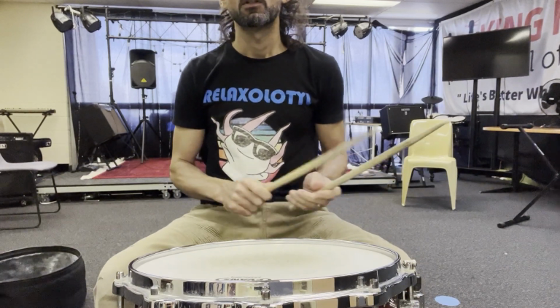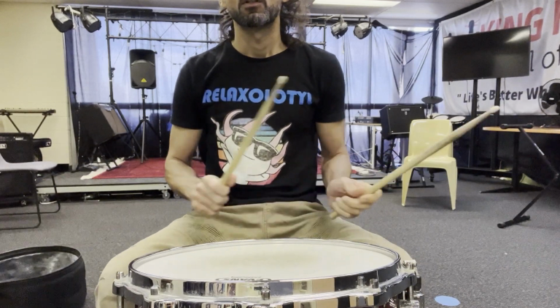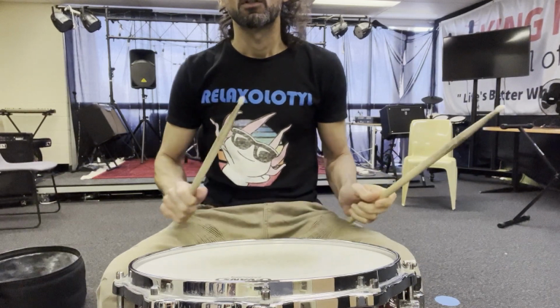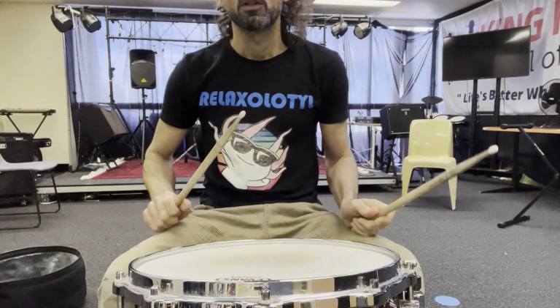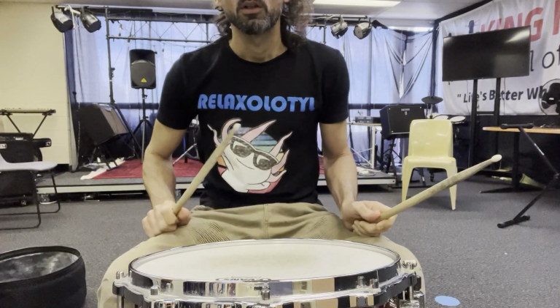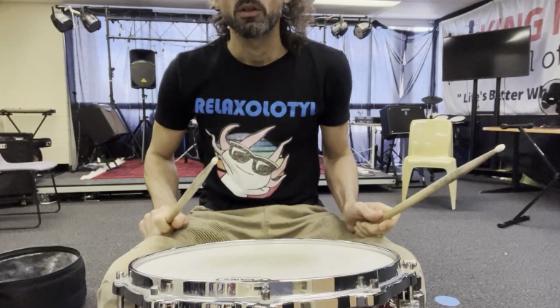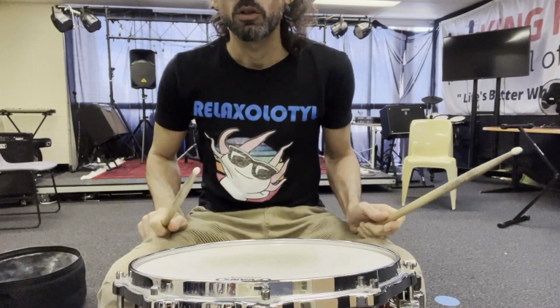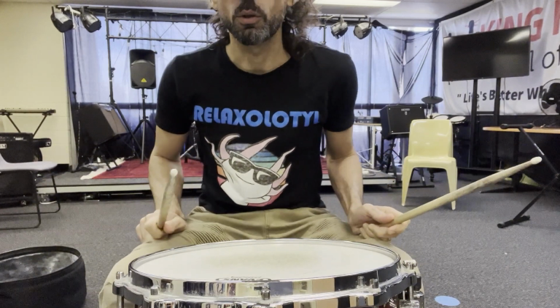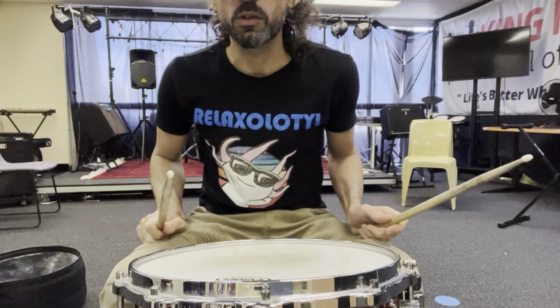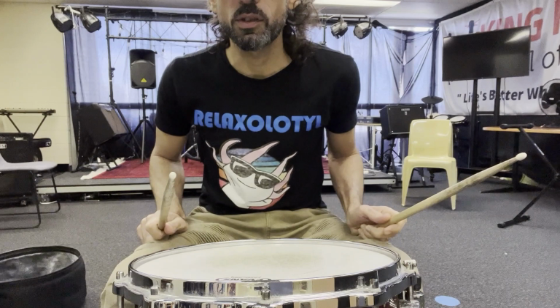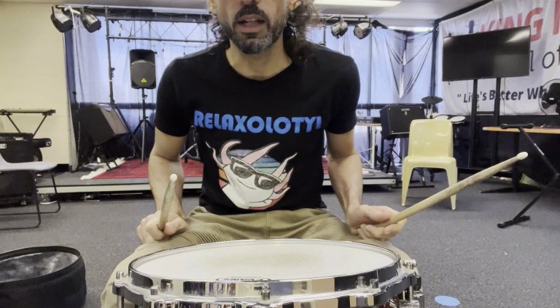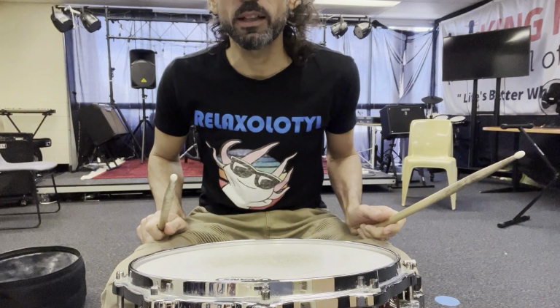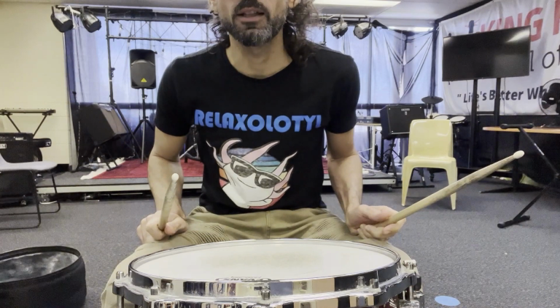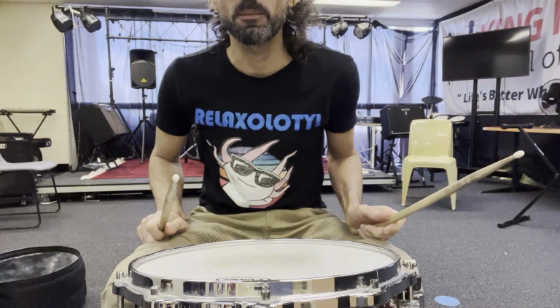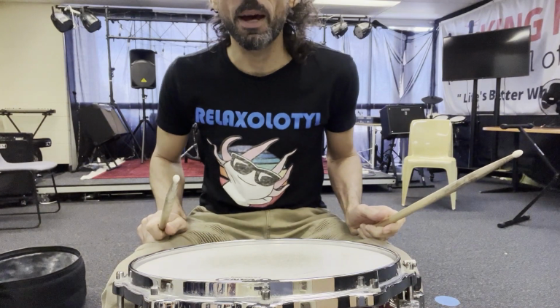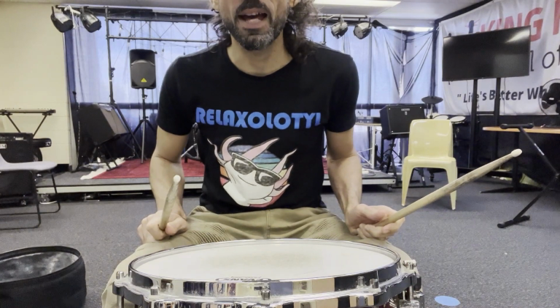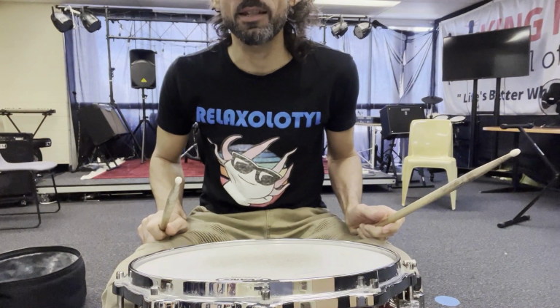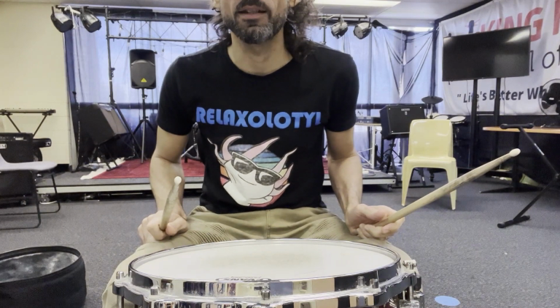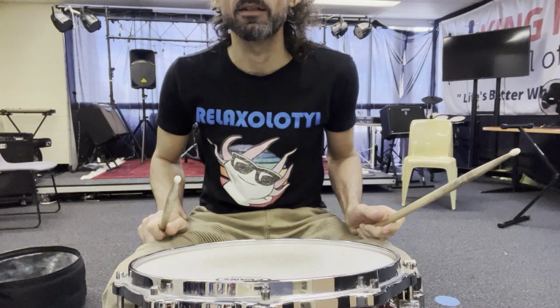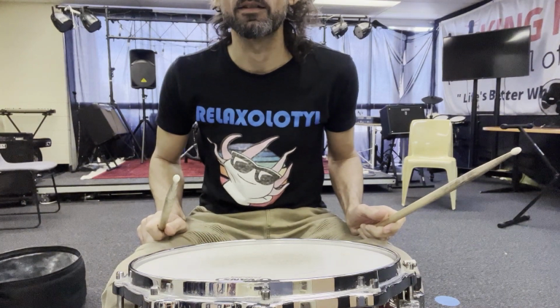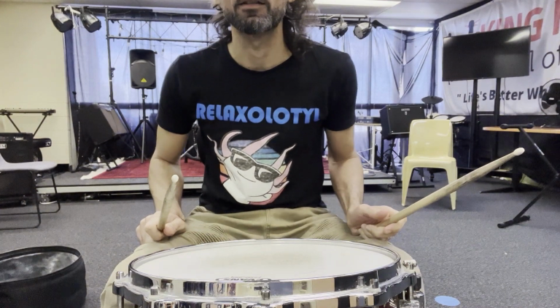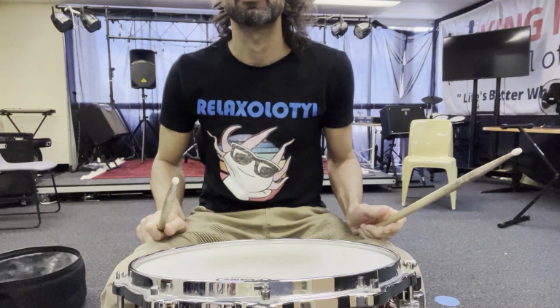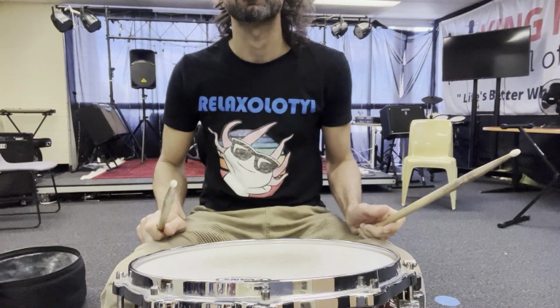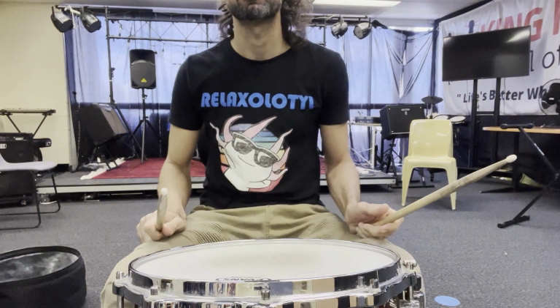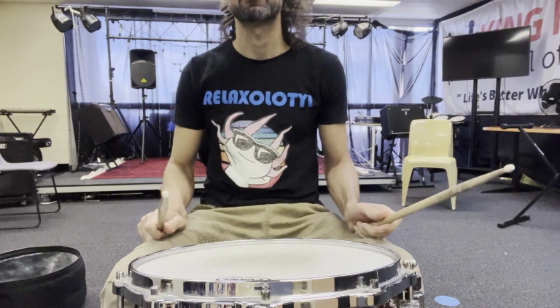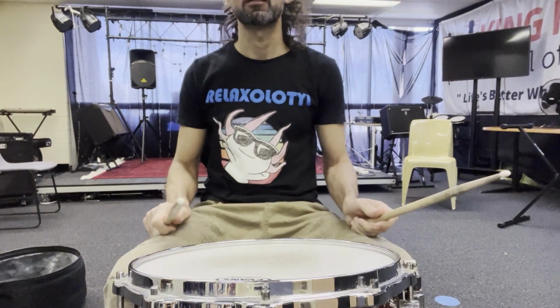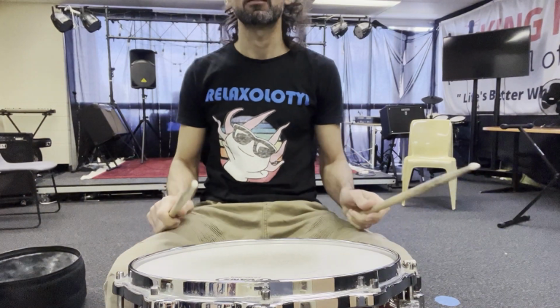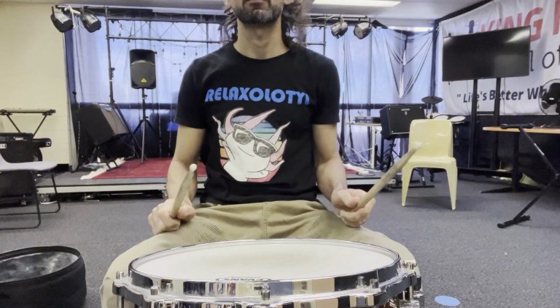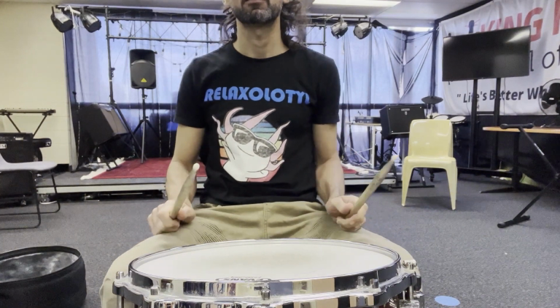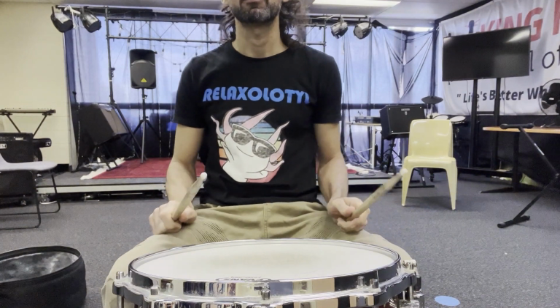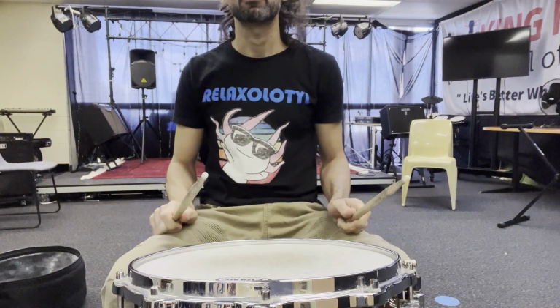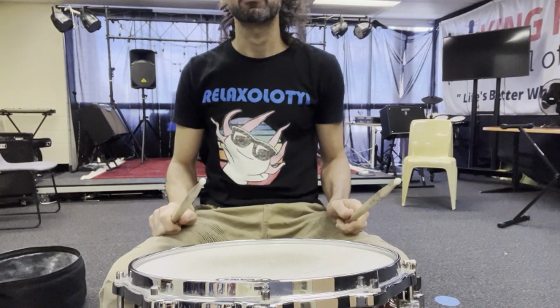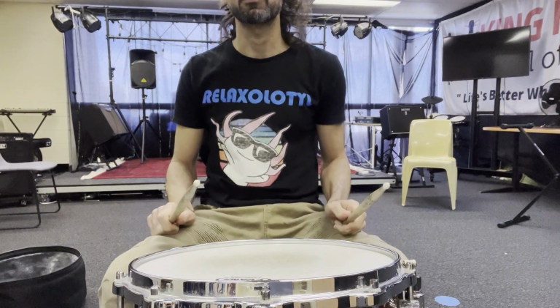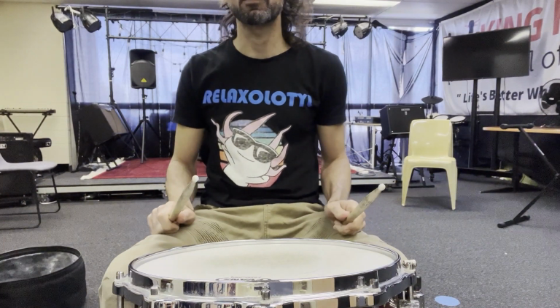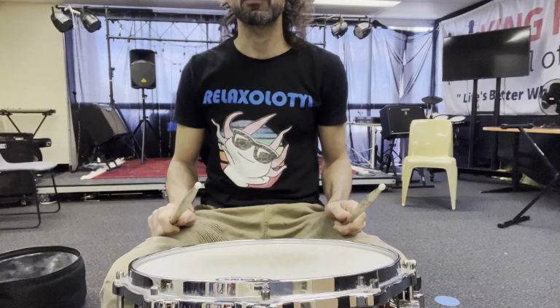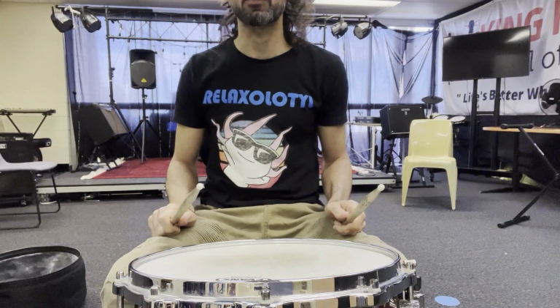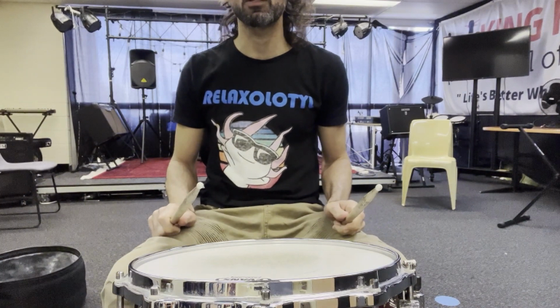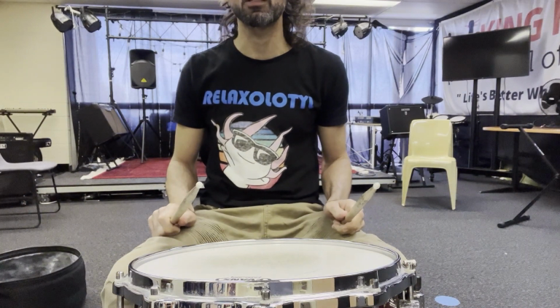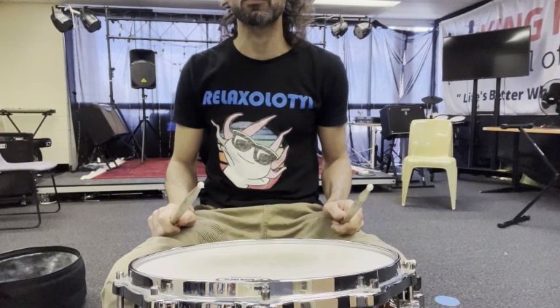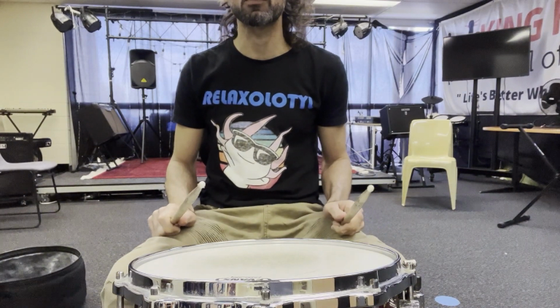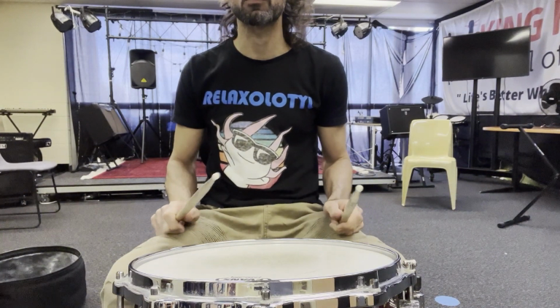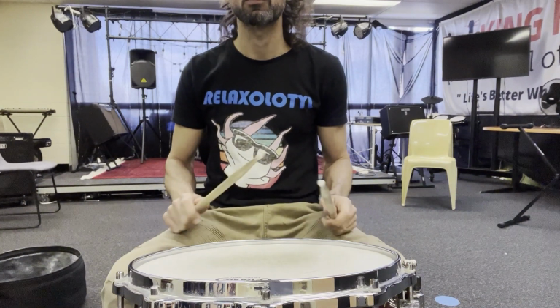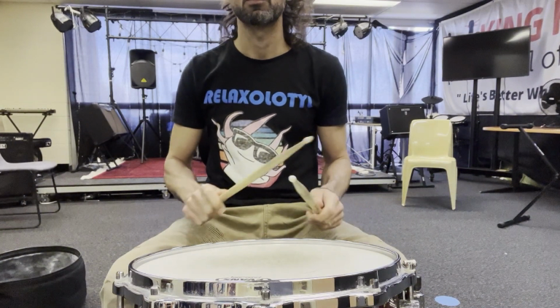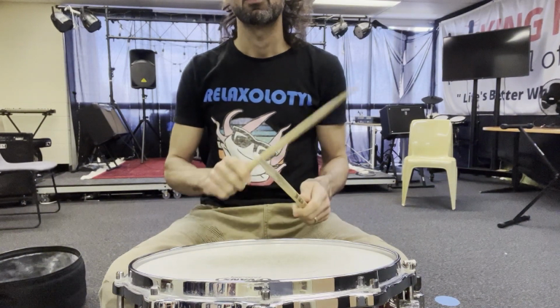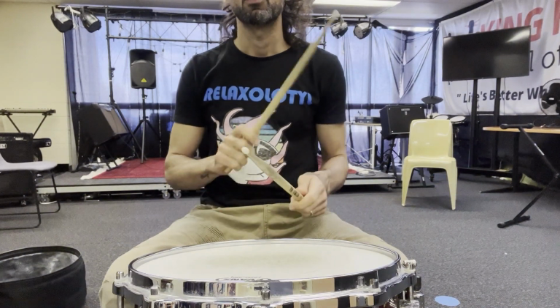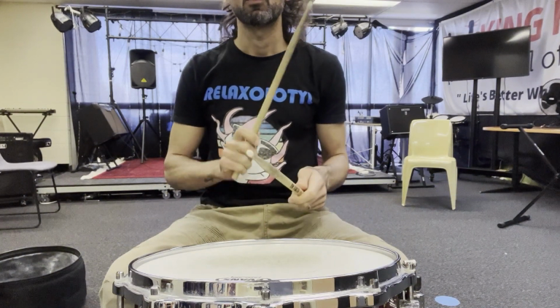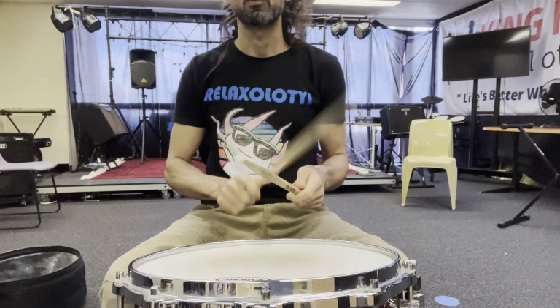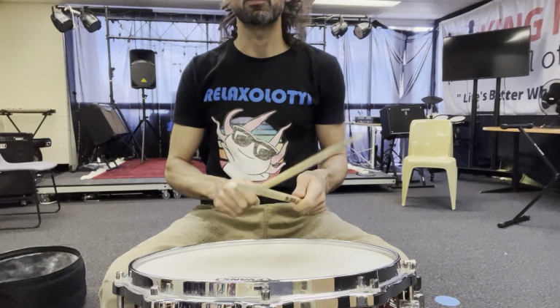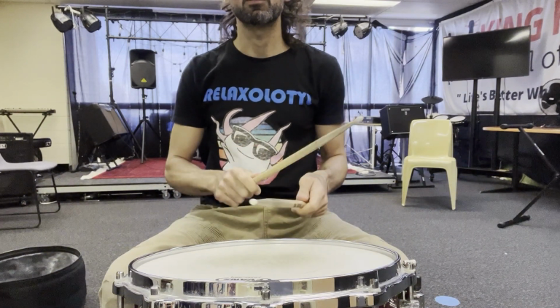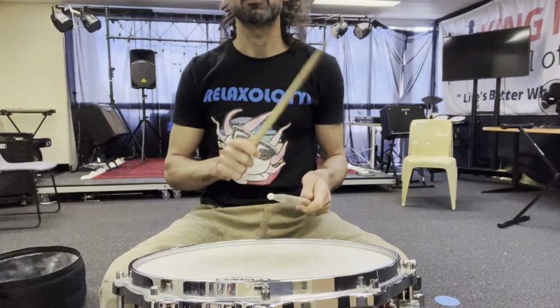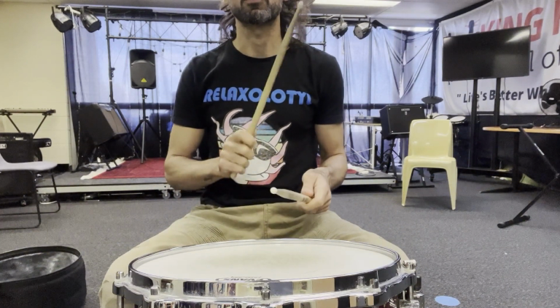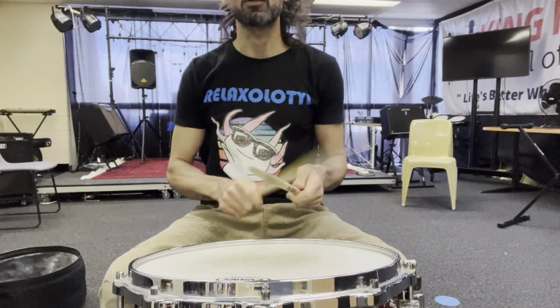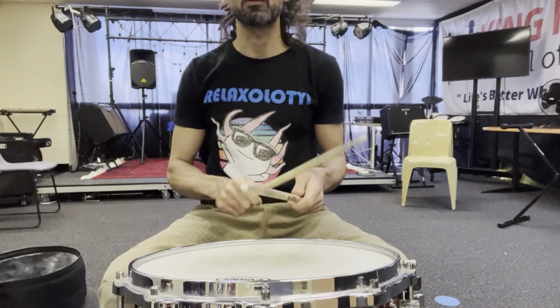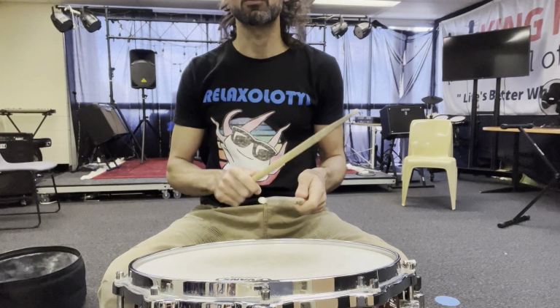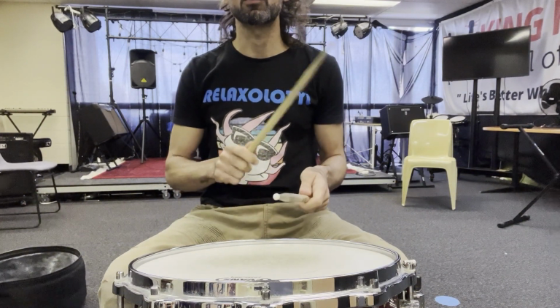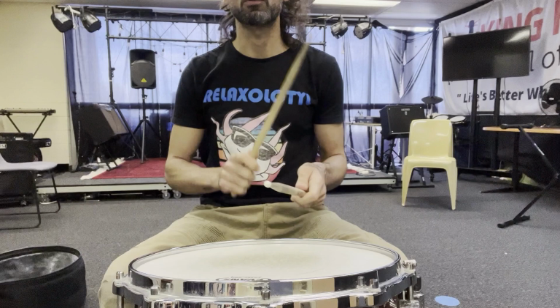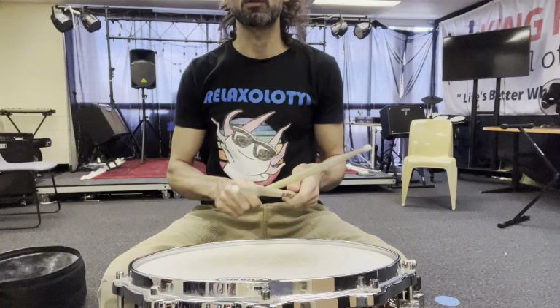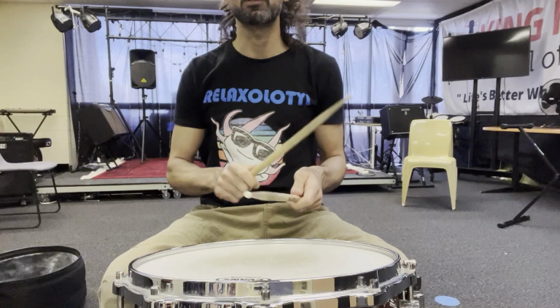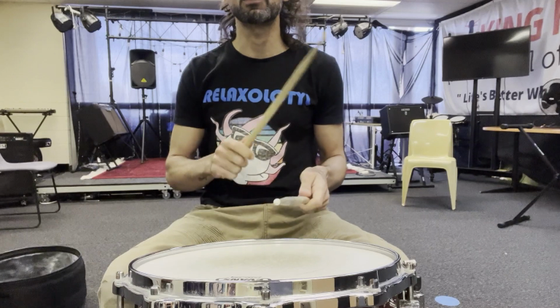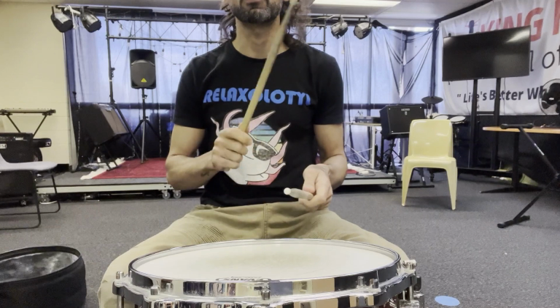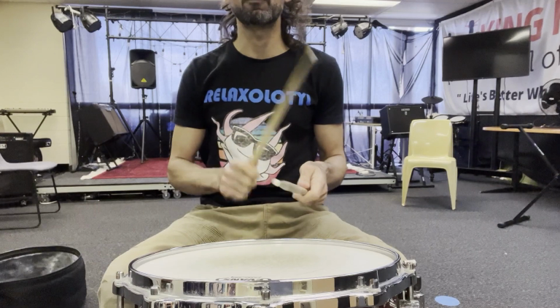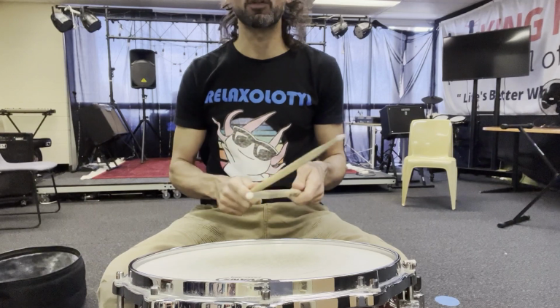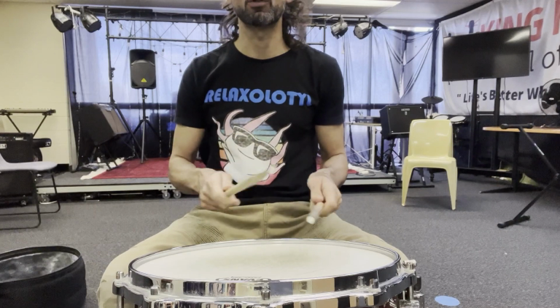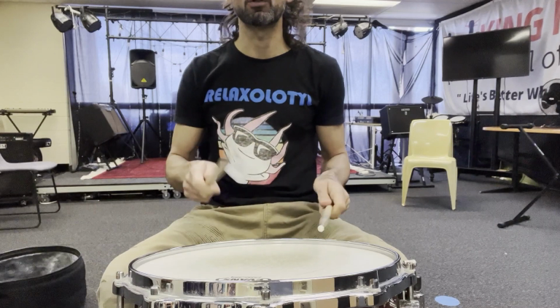Your second pattern is this. One, two, three, four.